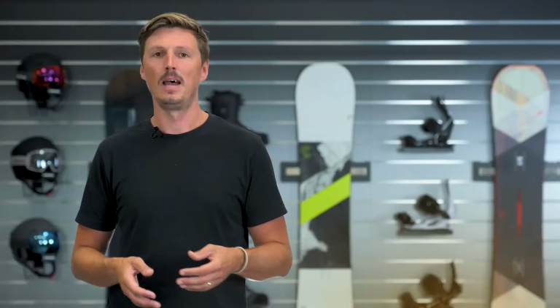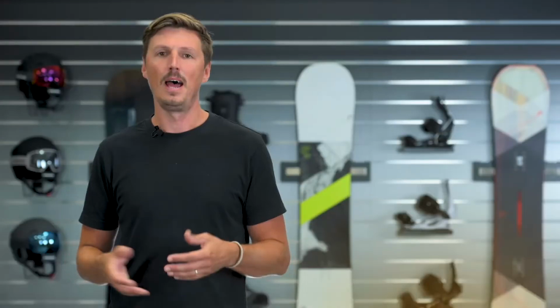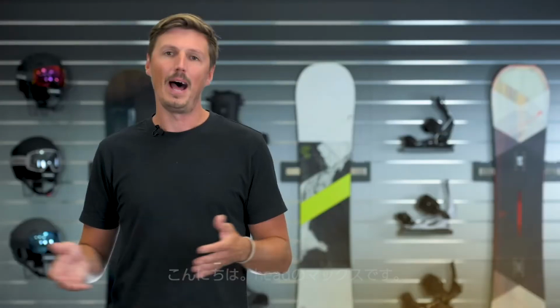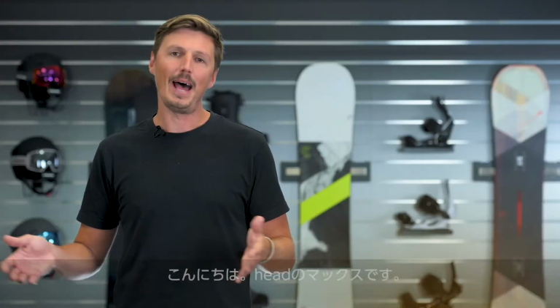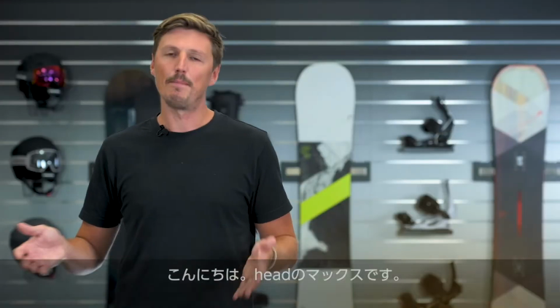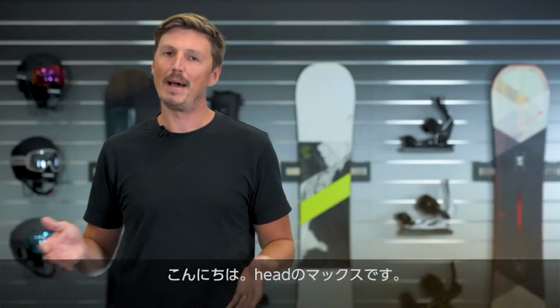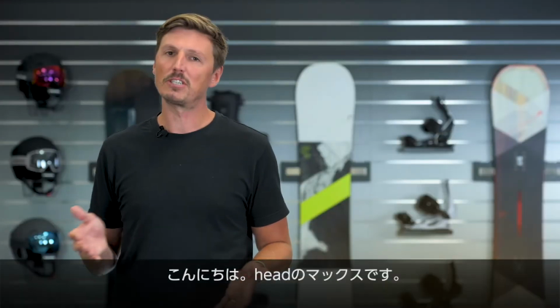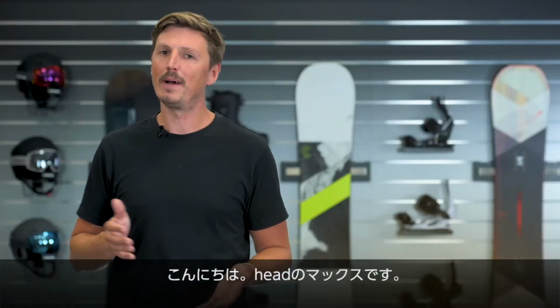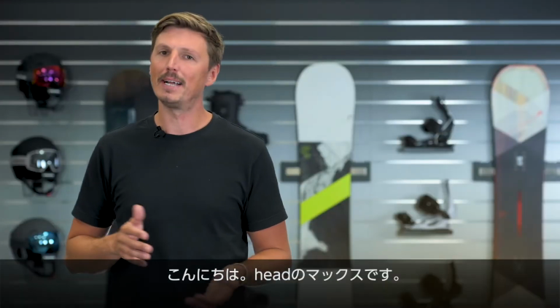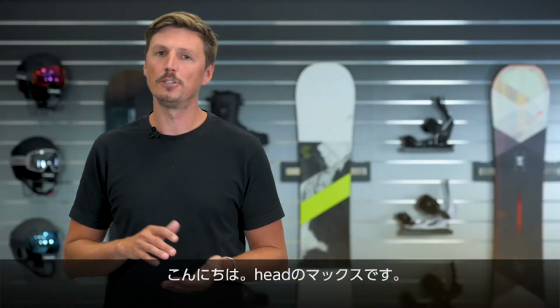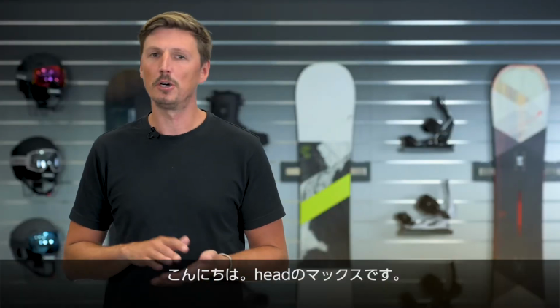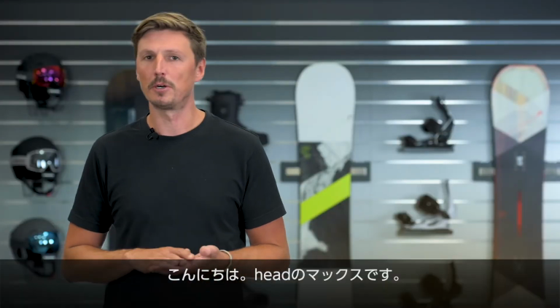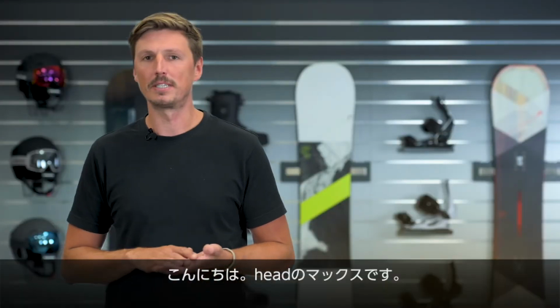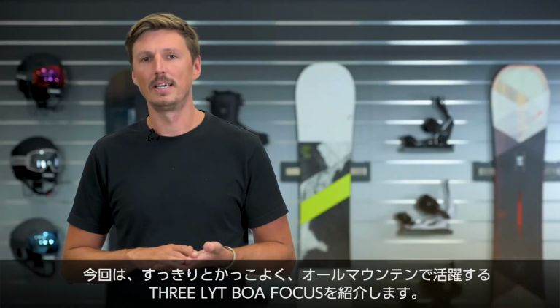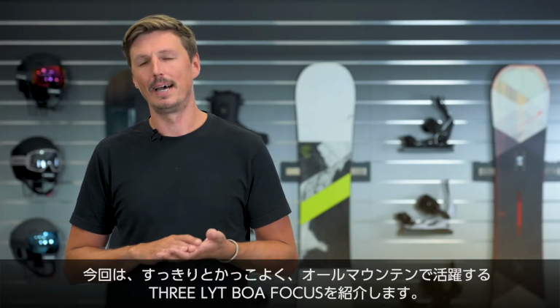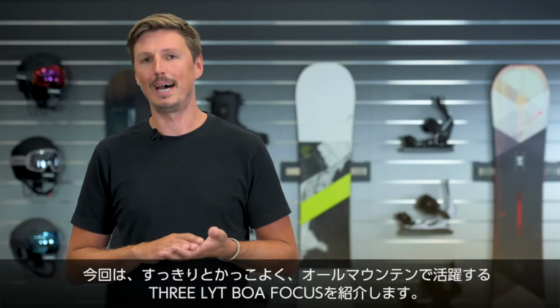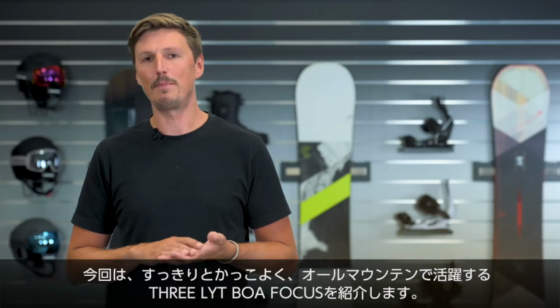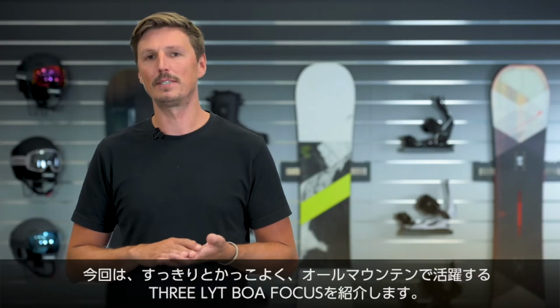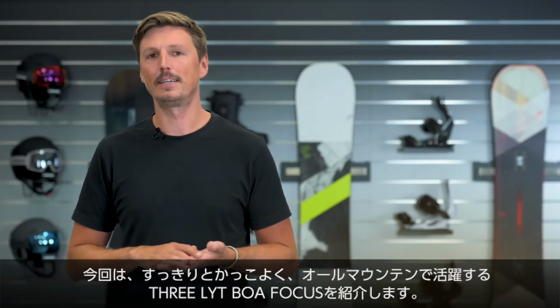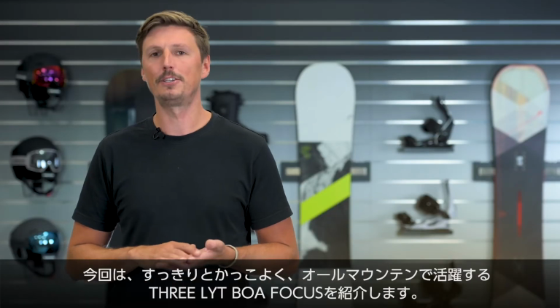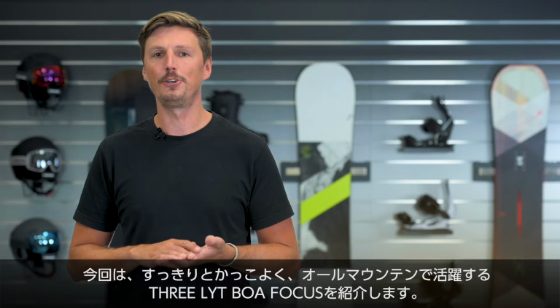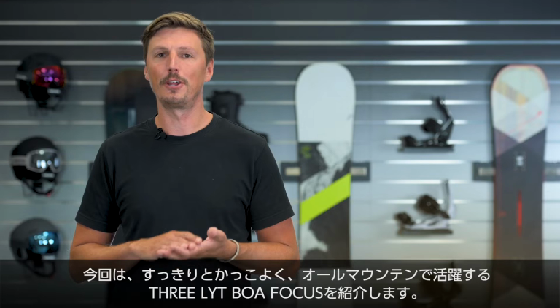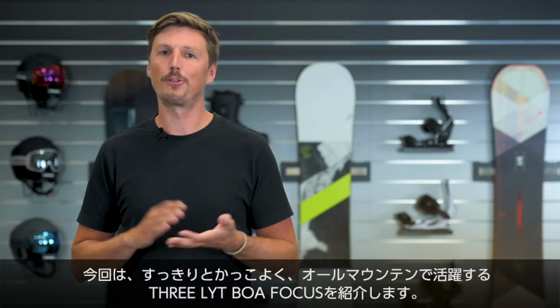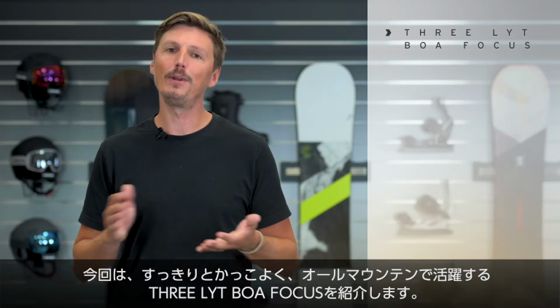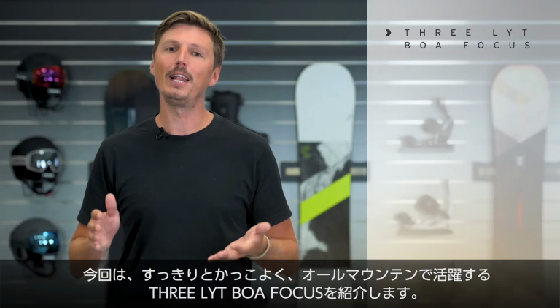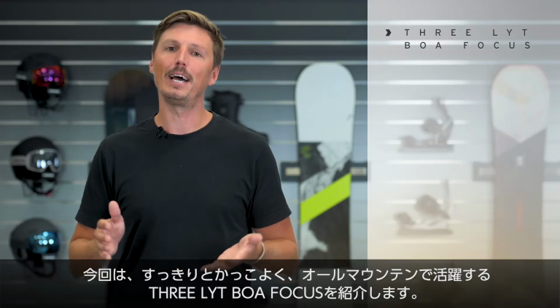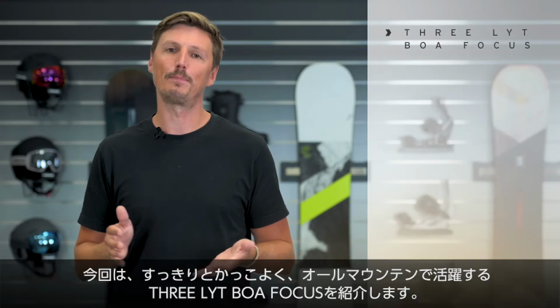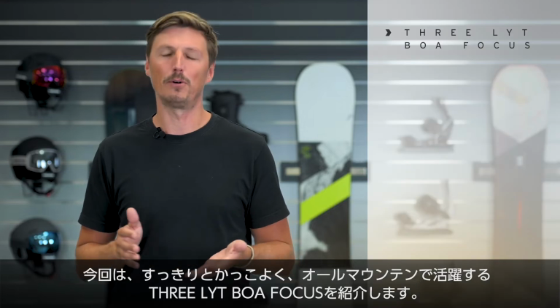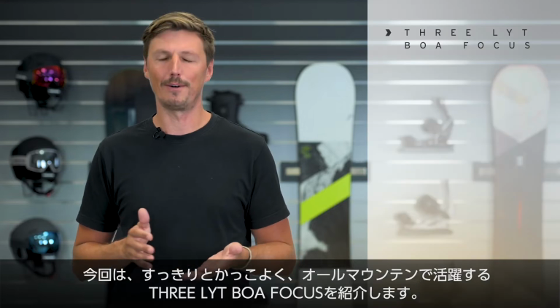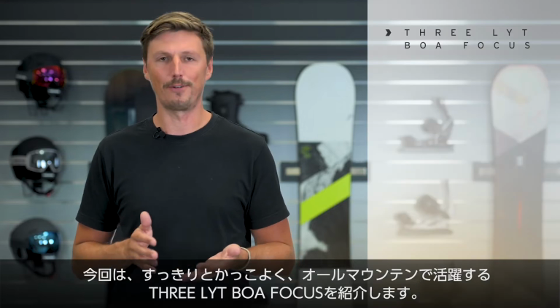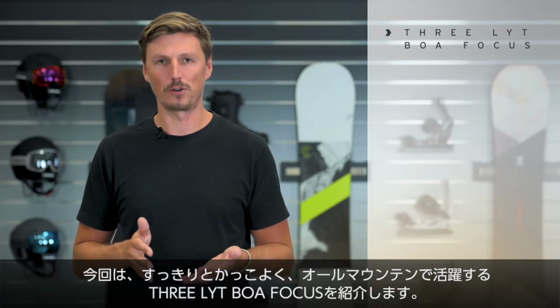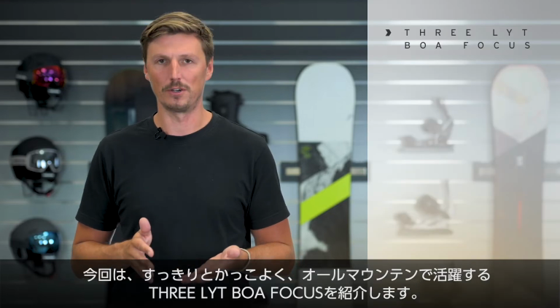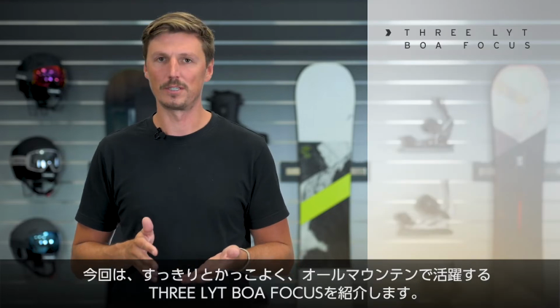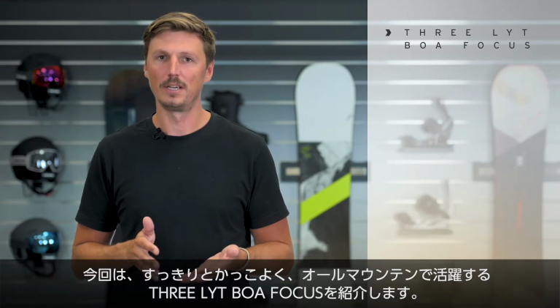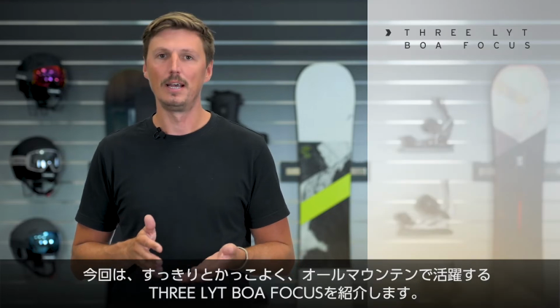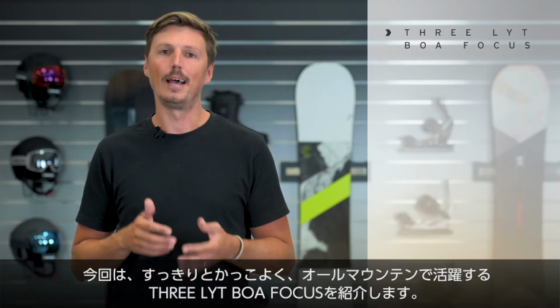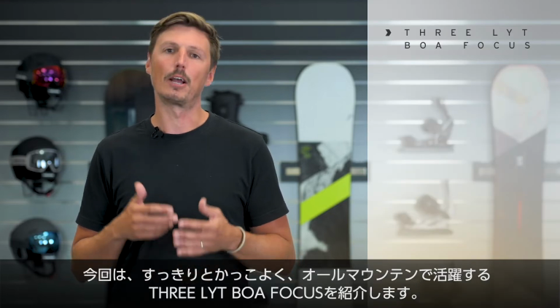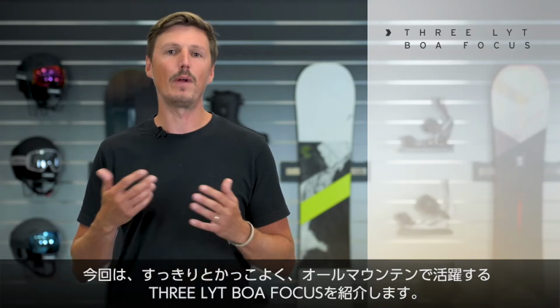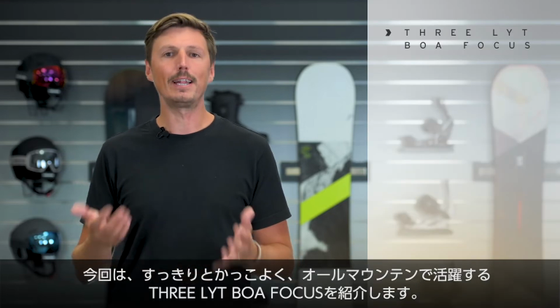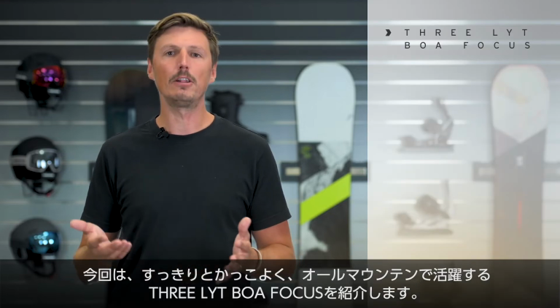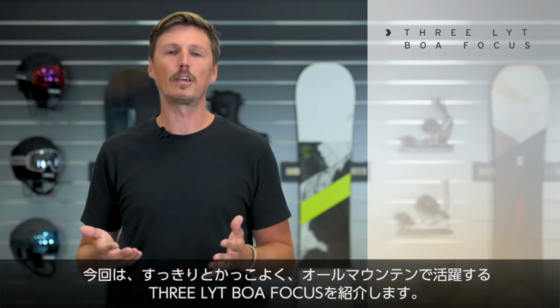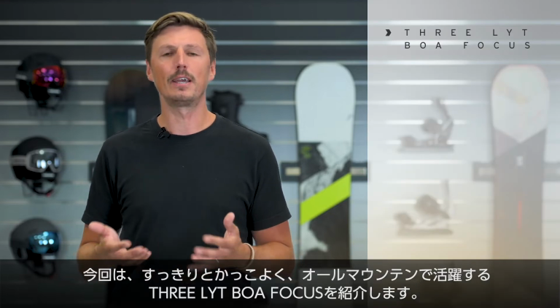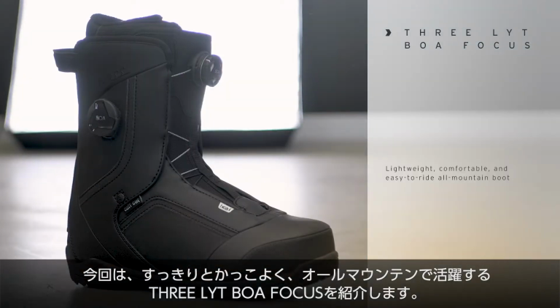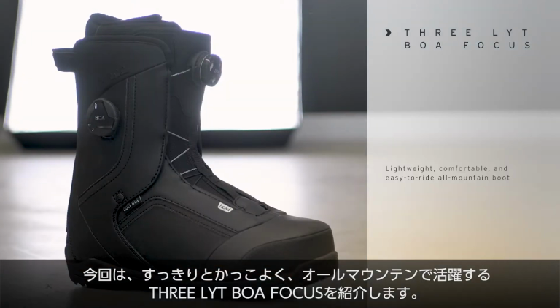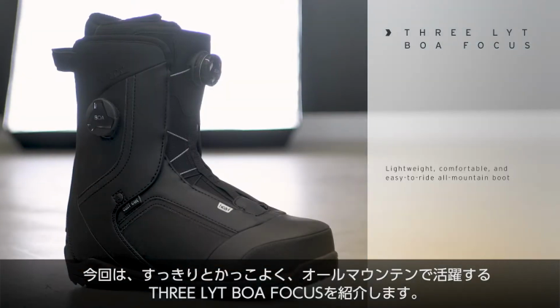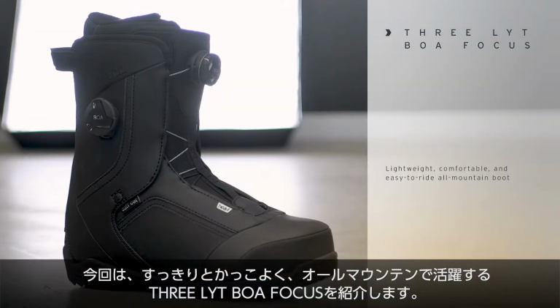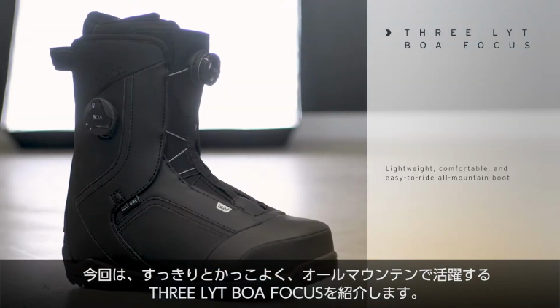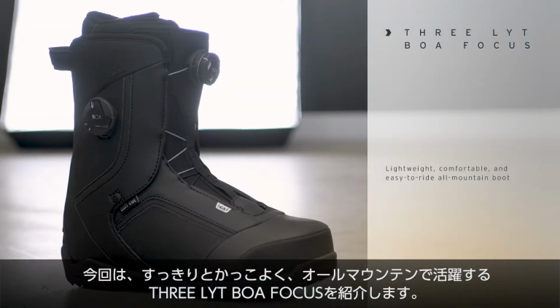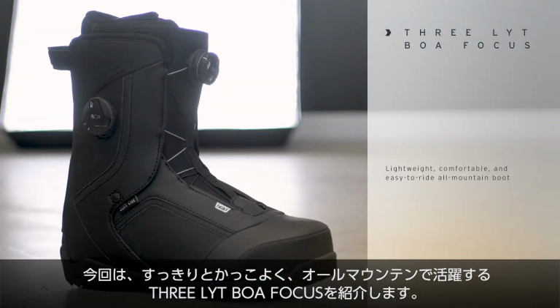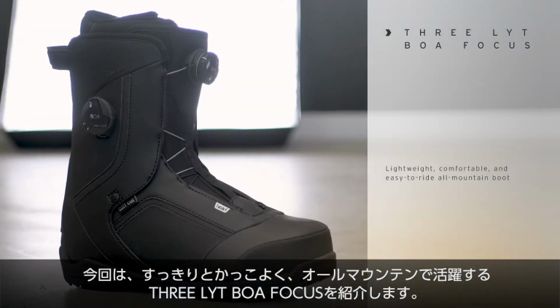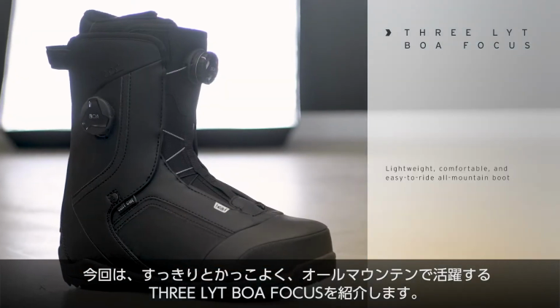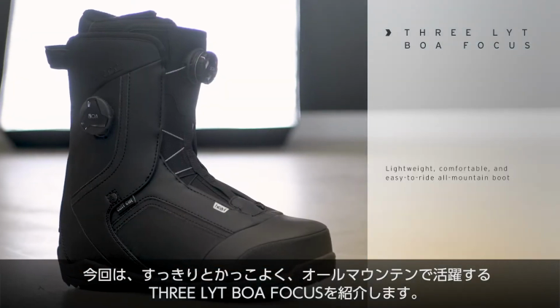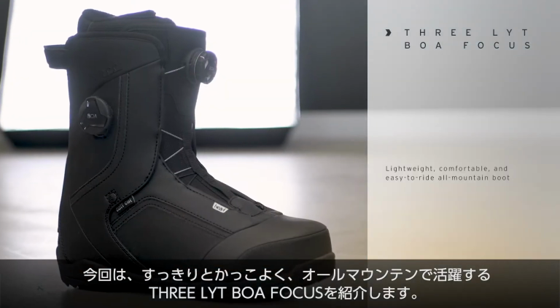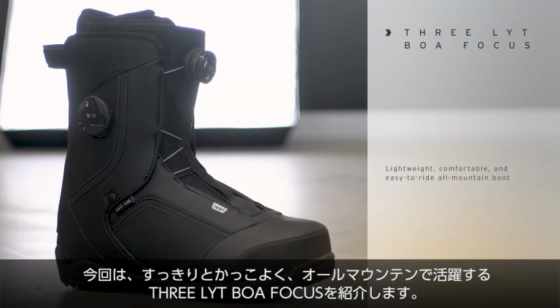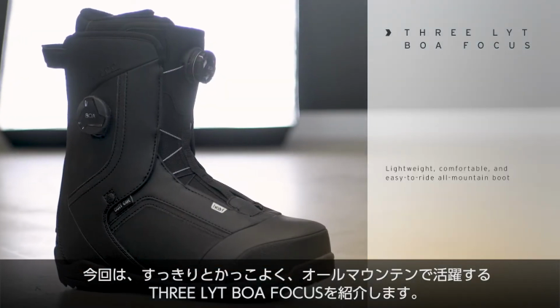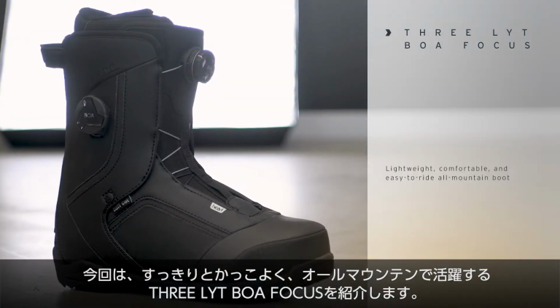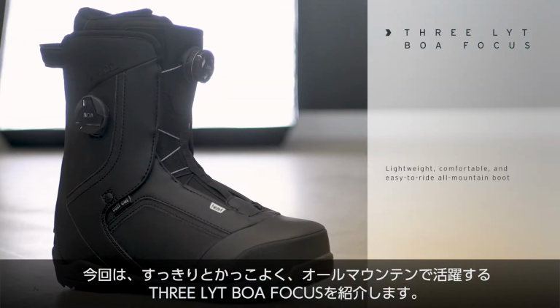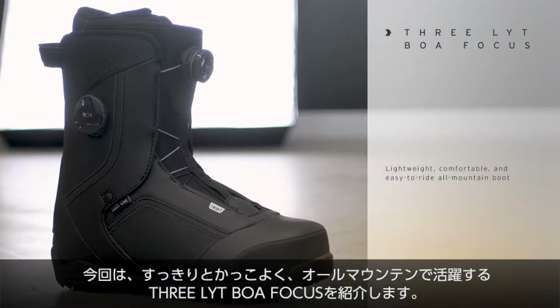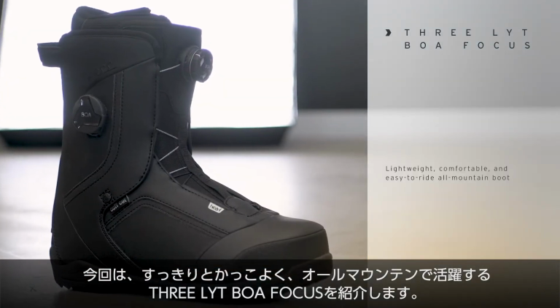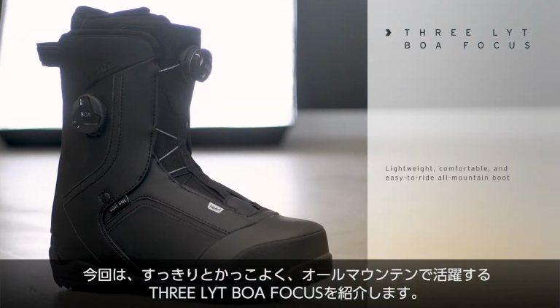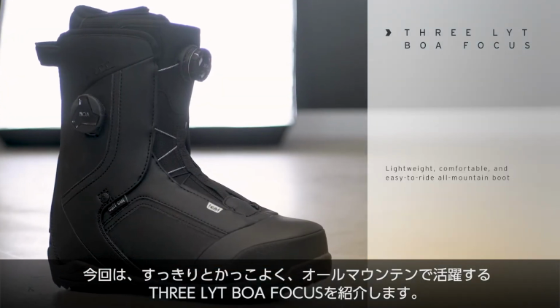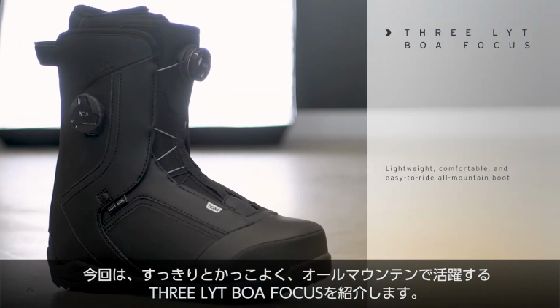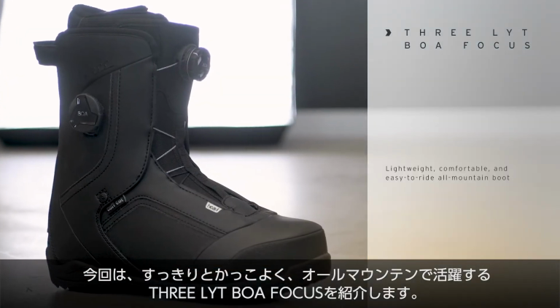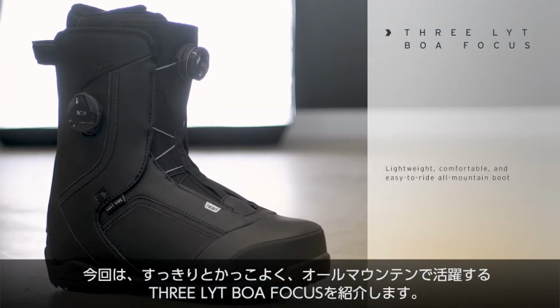Hi, I'm Max from Head Snowboards and I'm presenting to you the 3Lite BOA Focus — a great-looking, lightweight and easy-to-ride all-mountain snowboard boot.